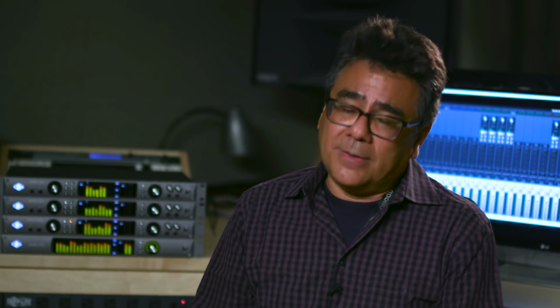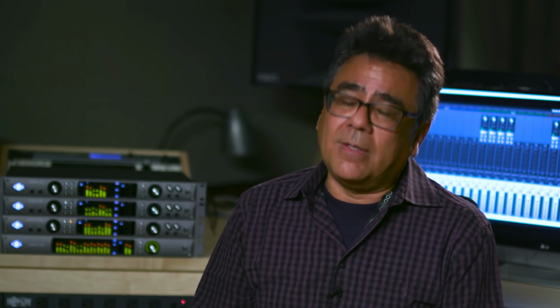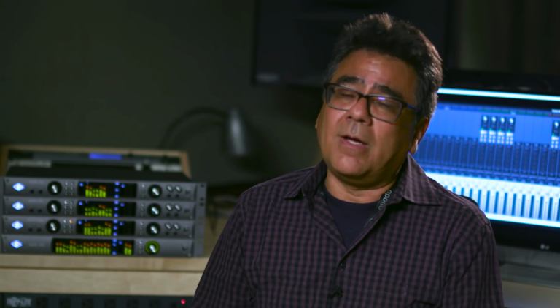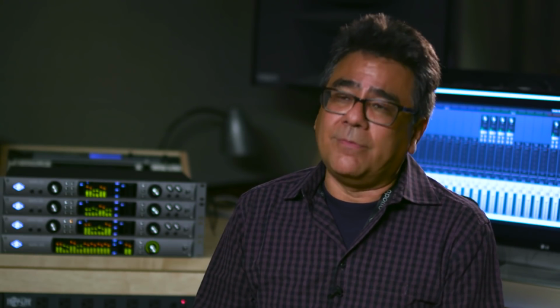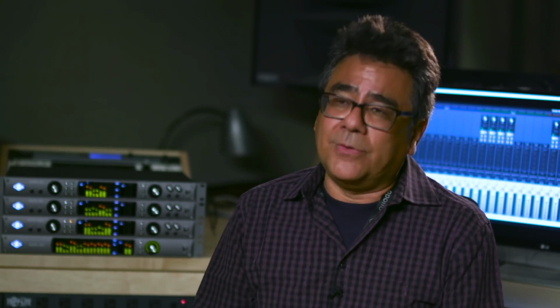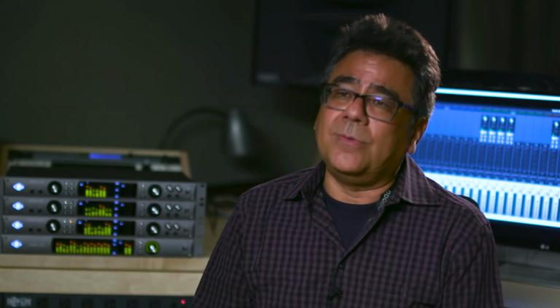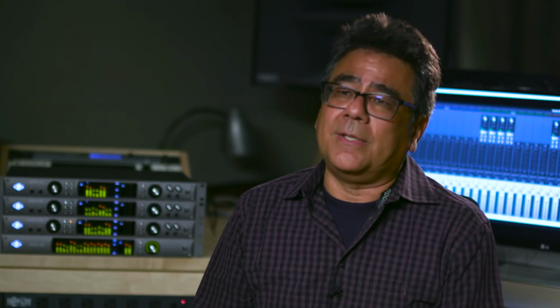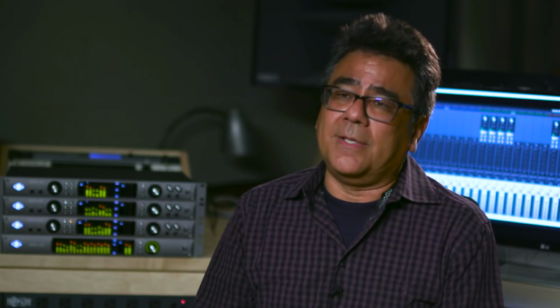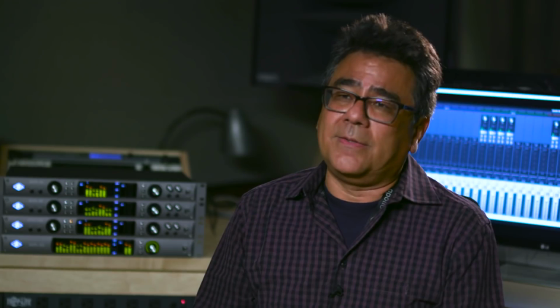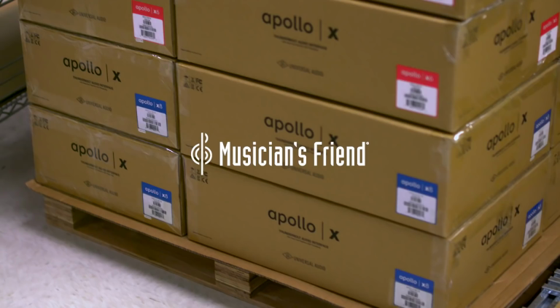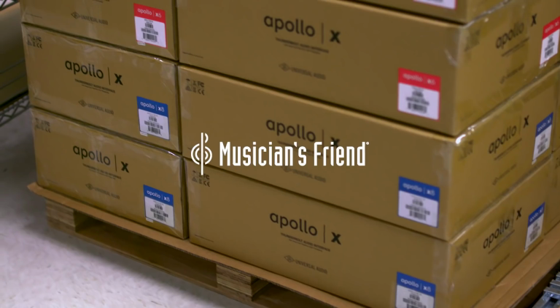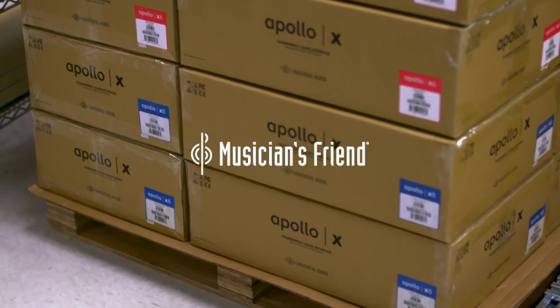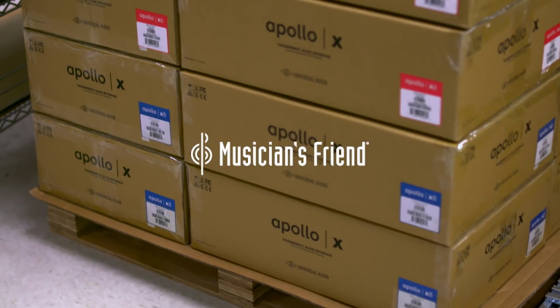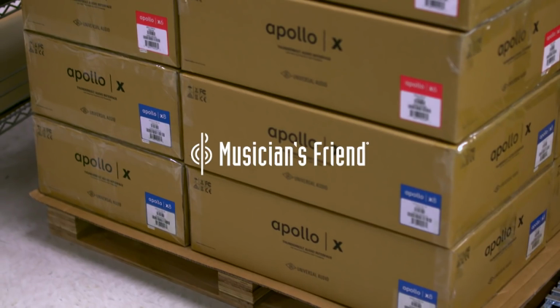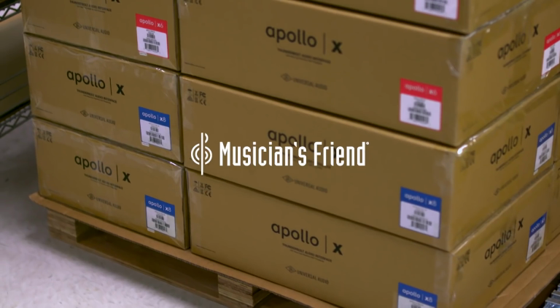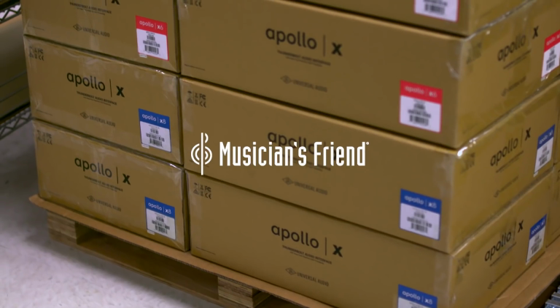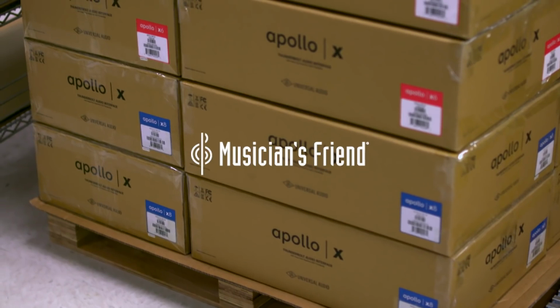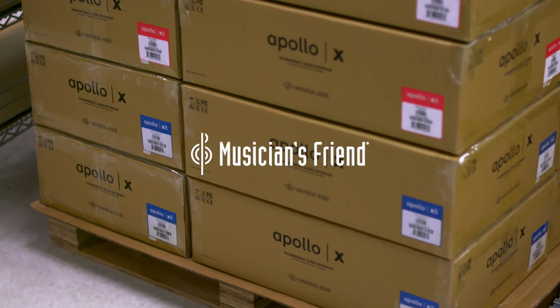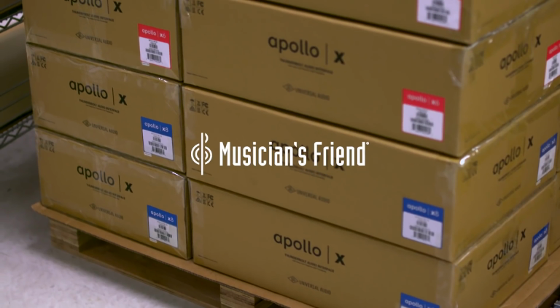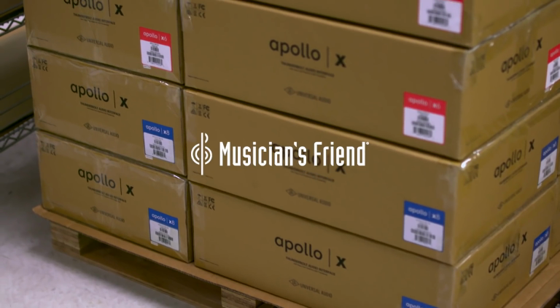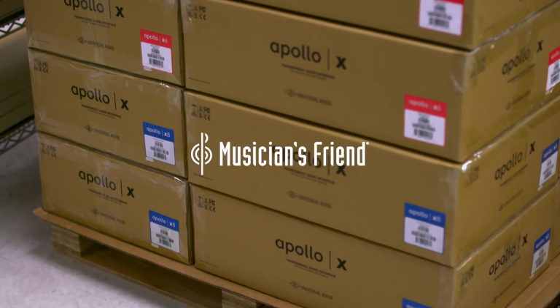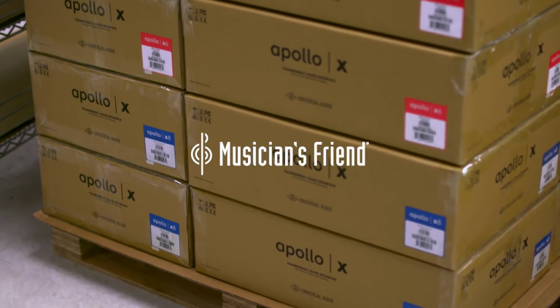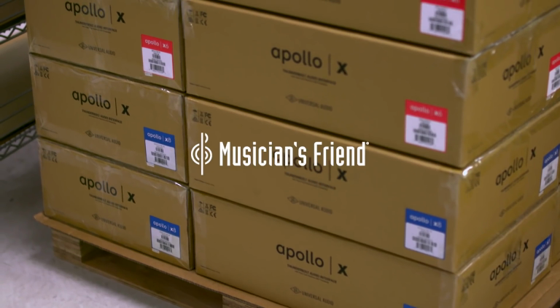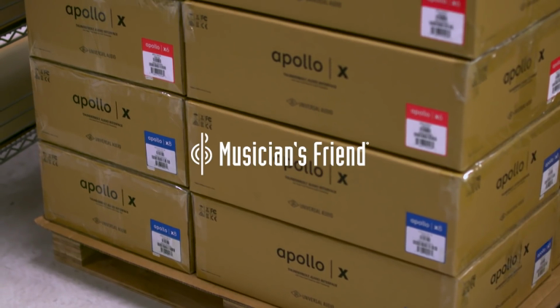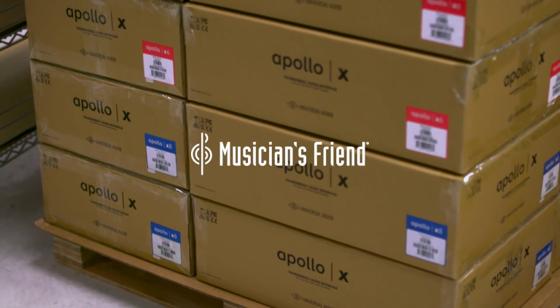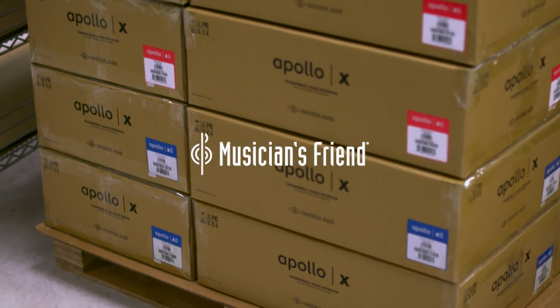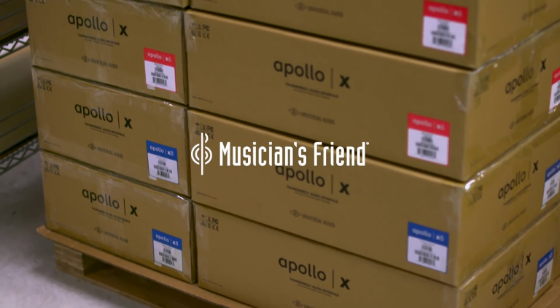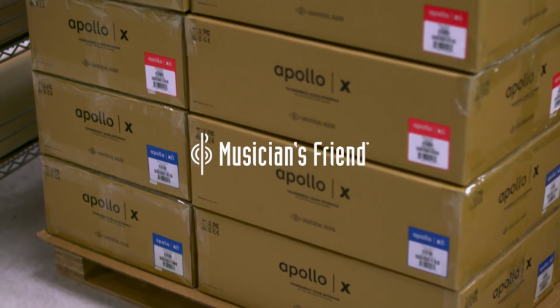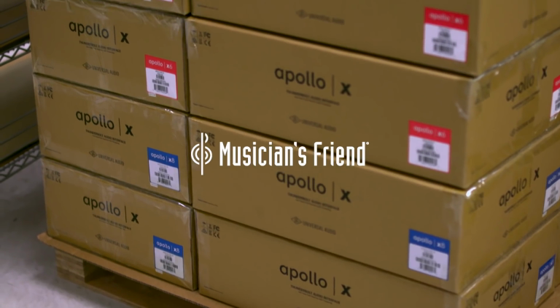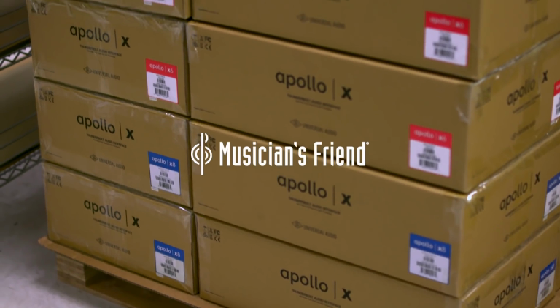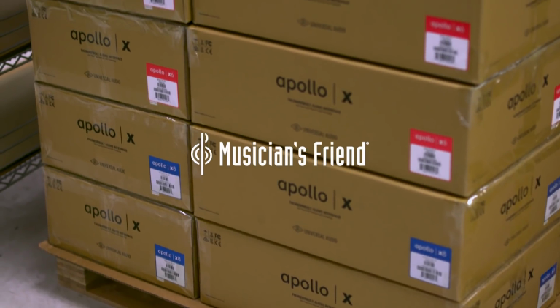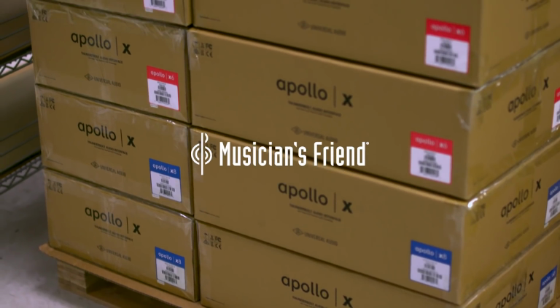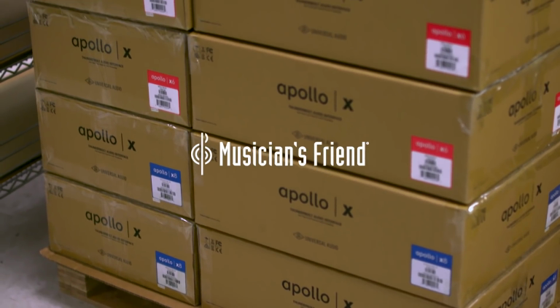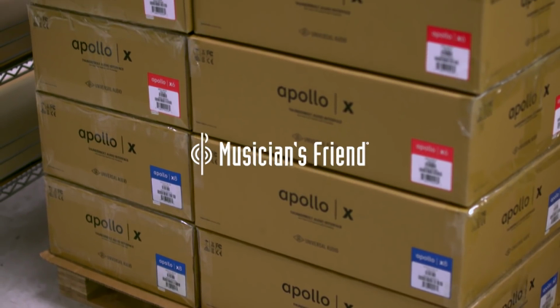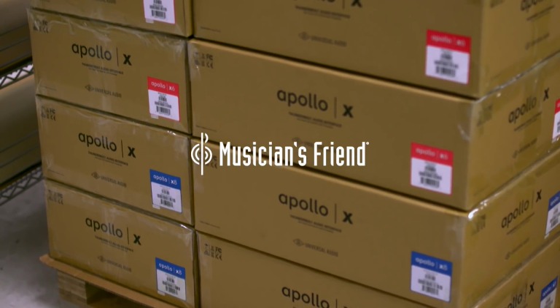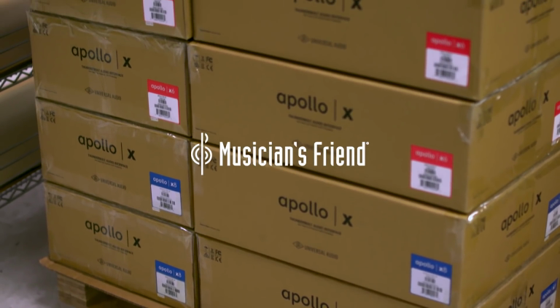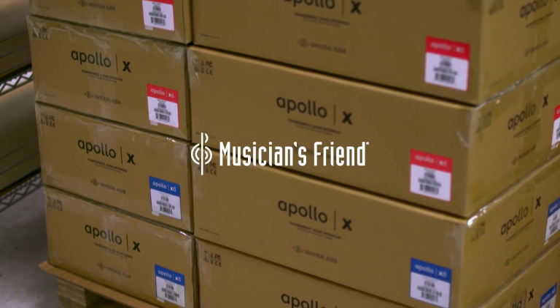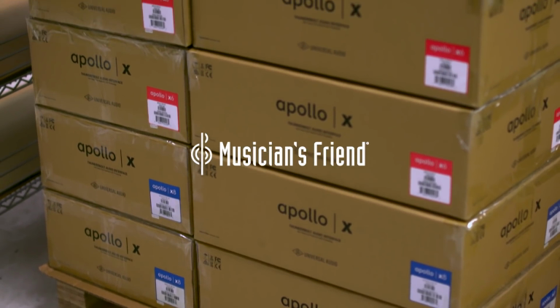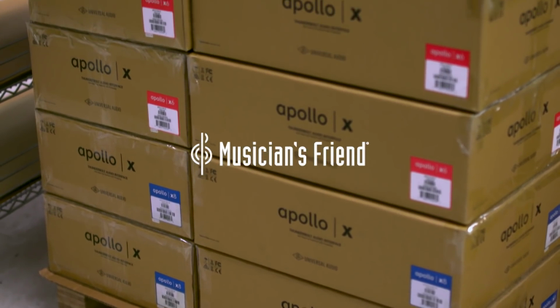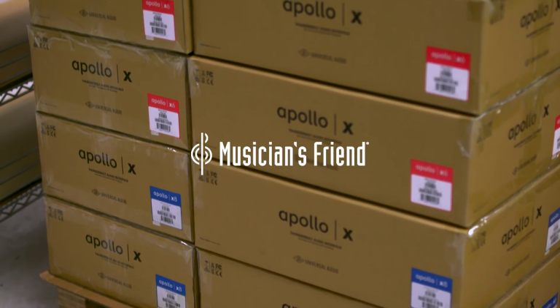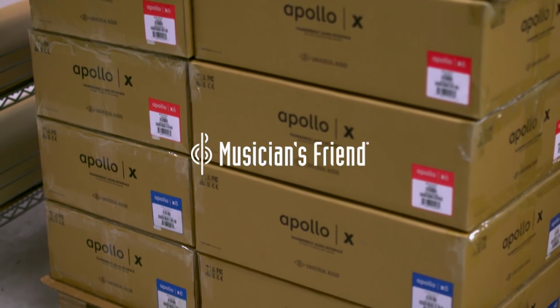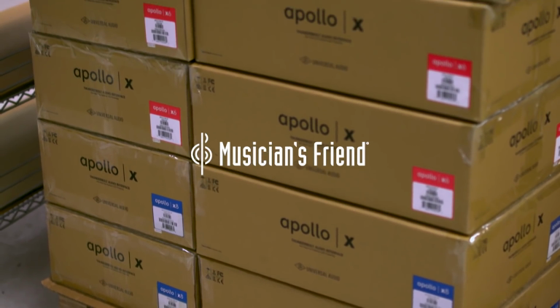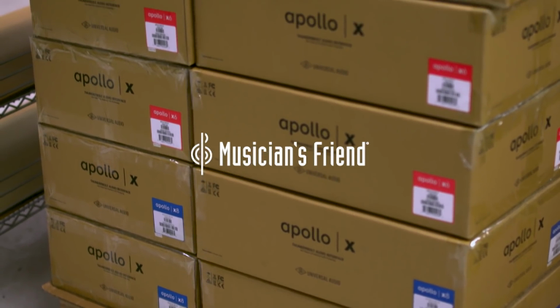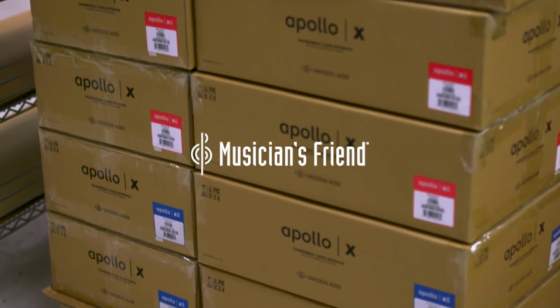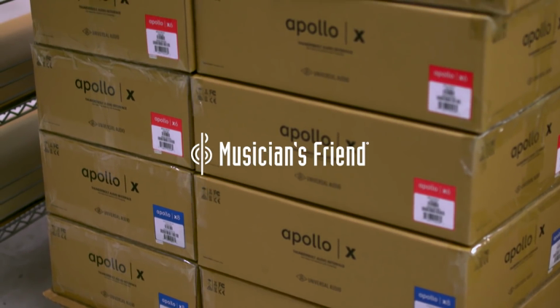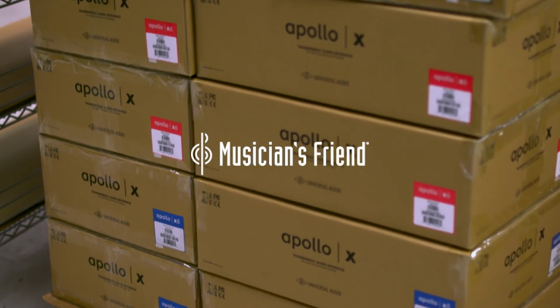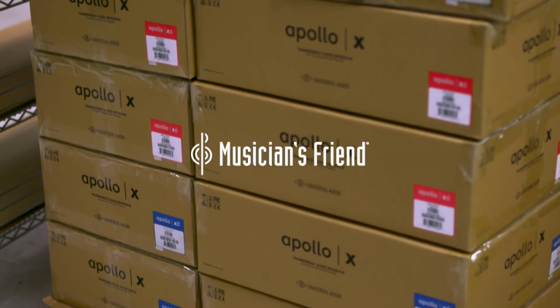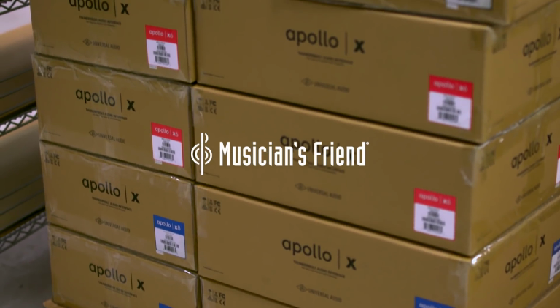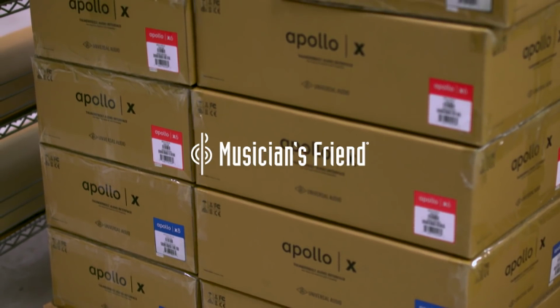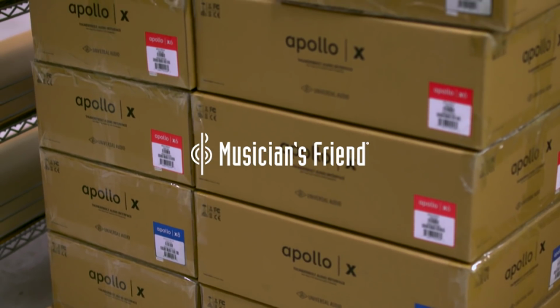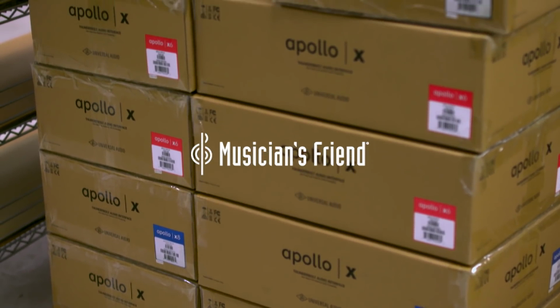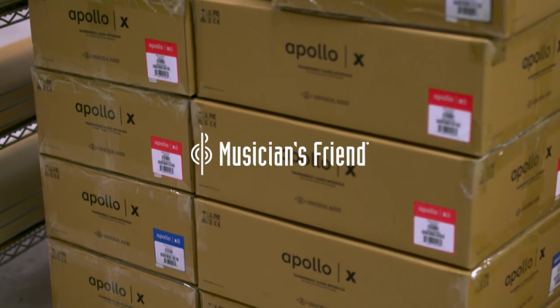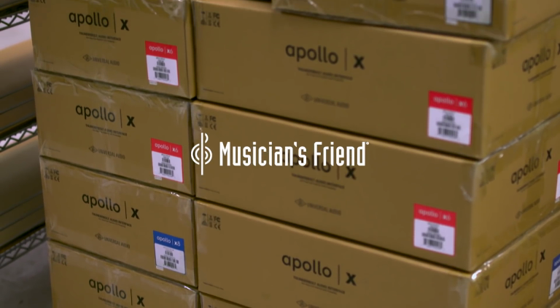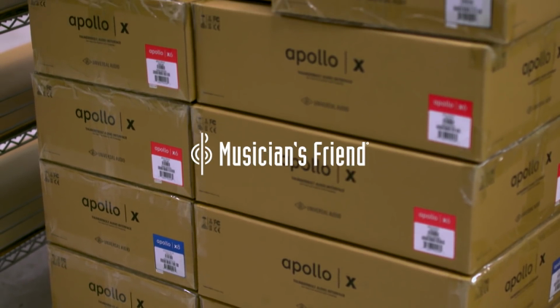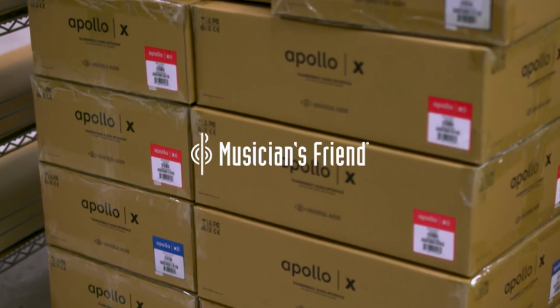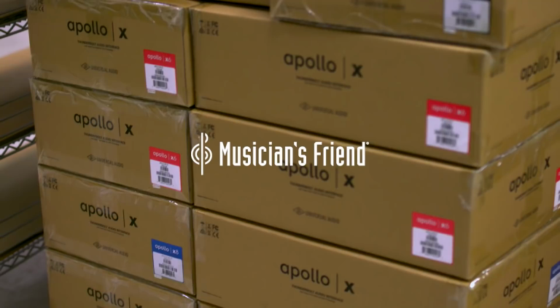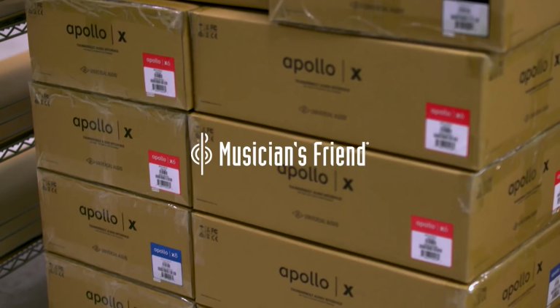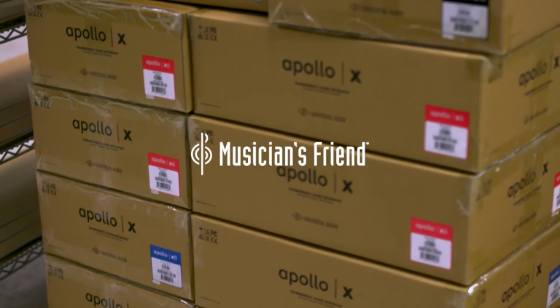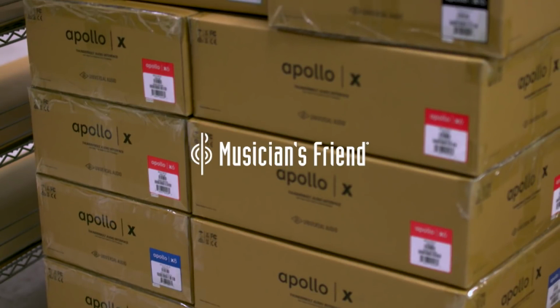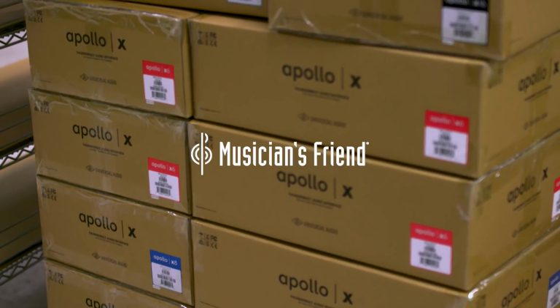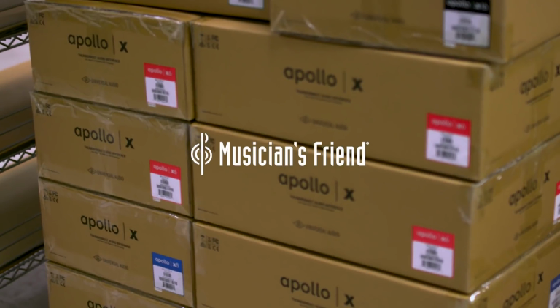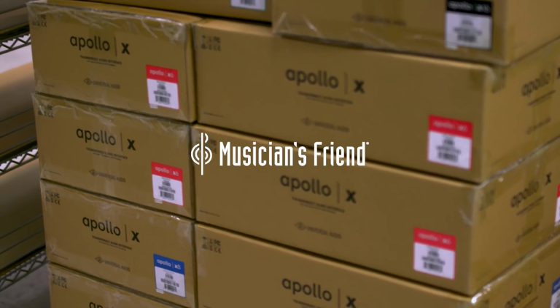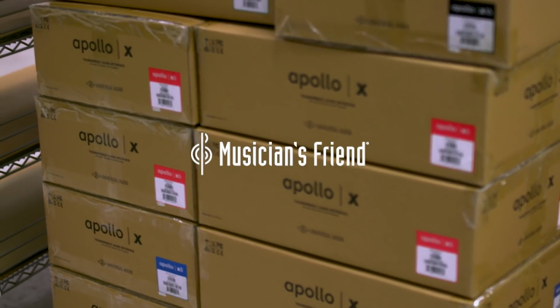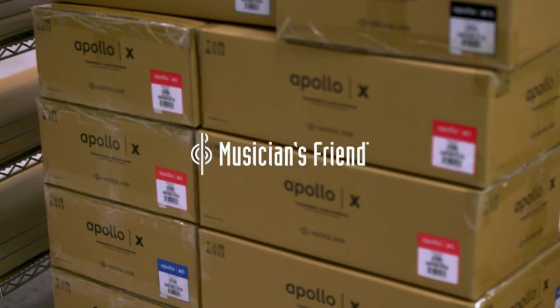We love doing this. If you need to know more or want to add it to your studio today, head over to MusiciansFriend.com. We'll see you next time.